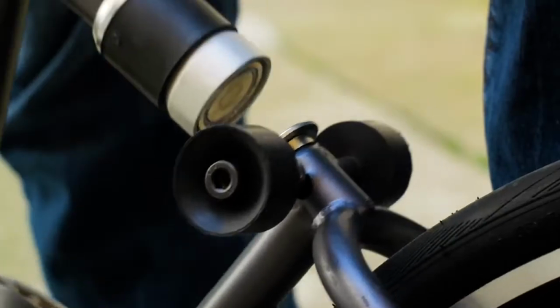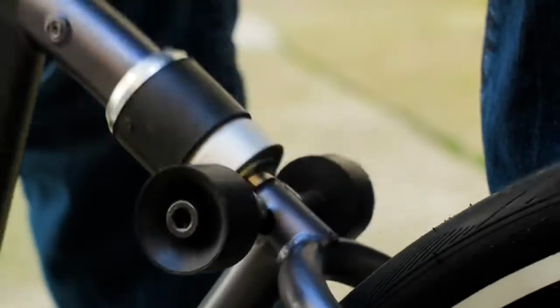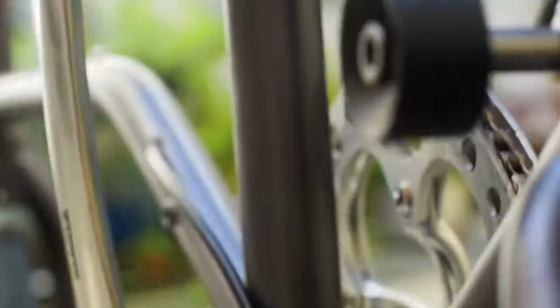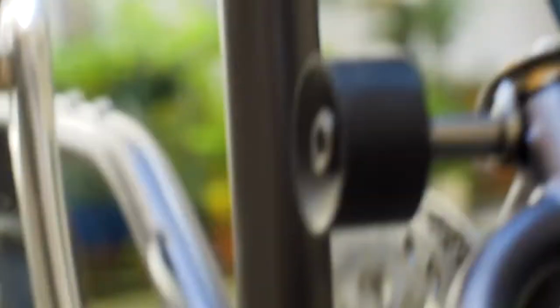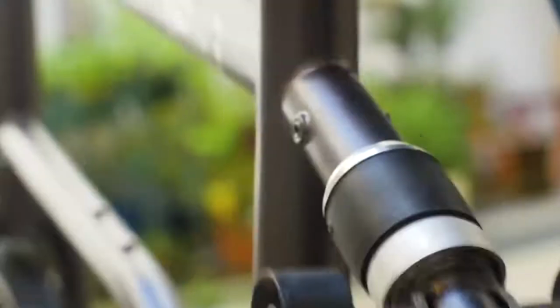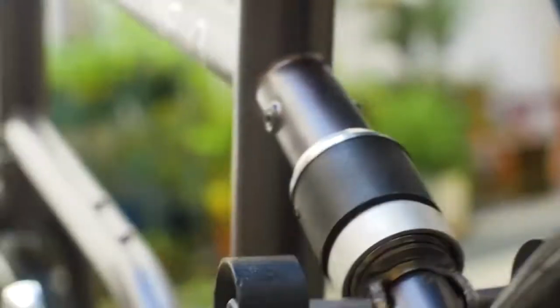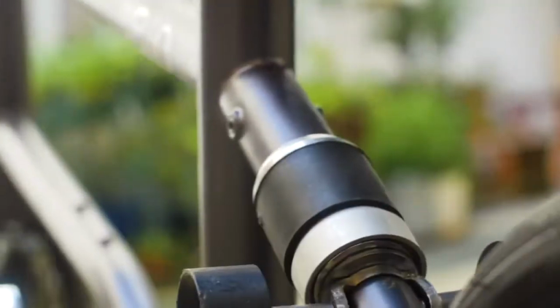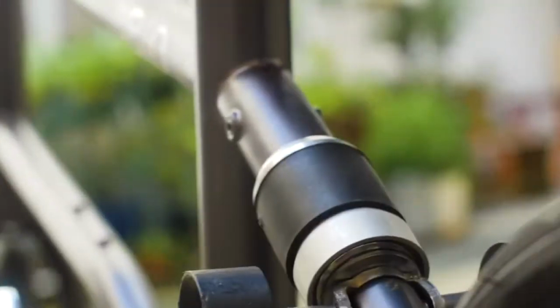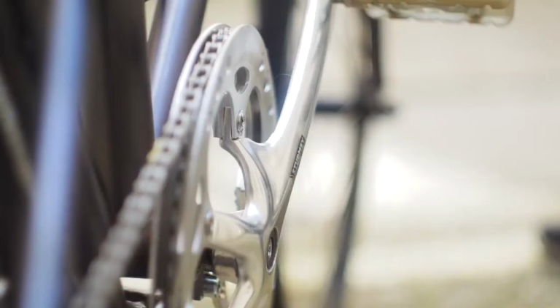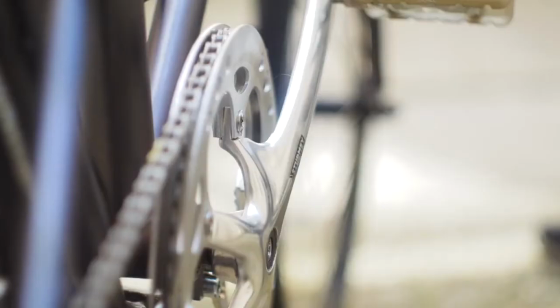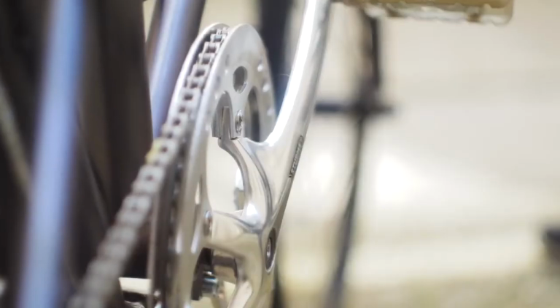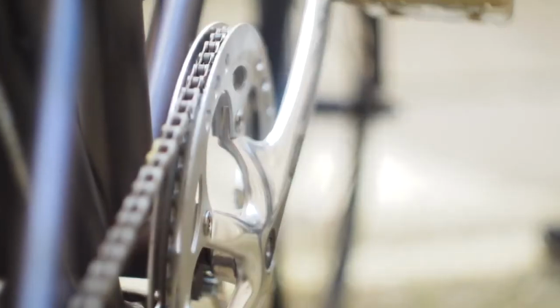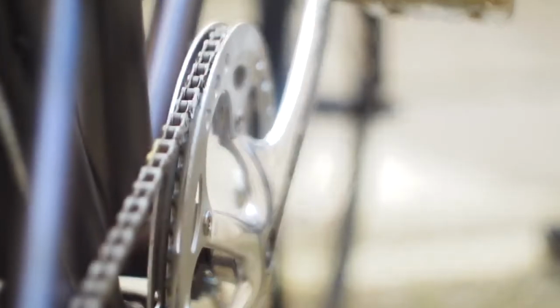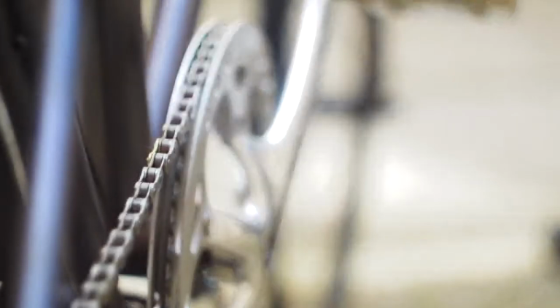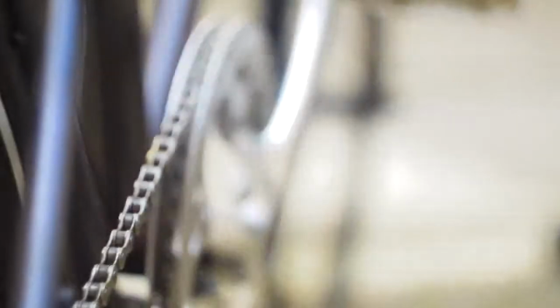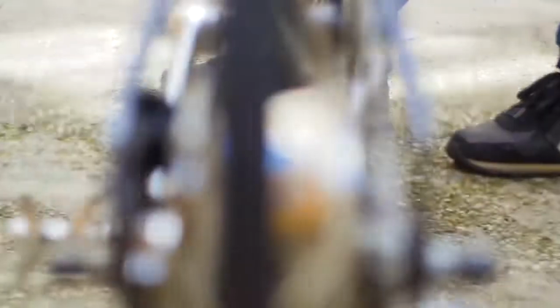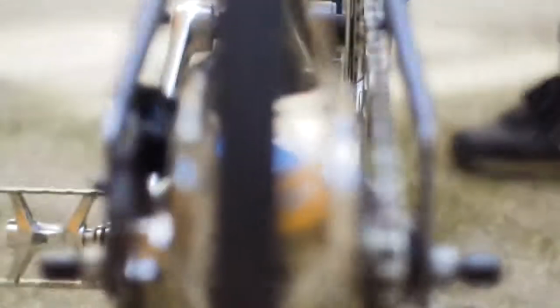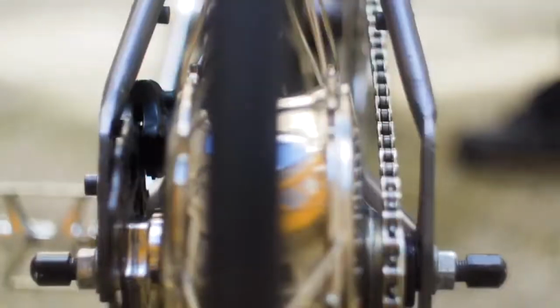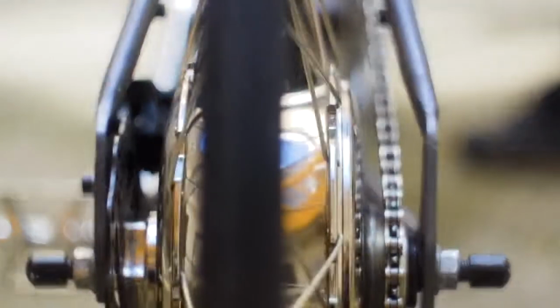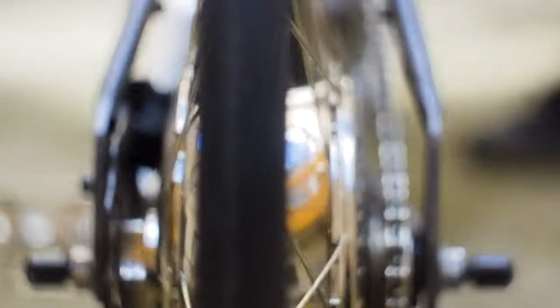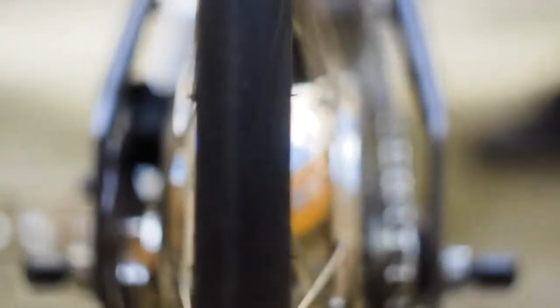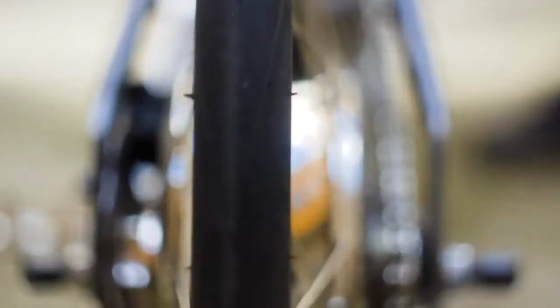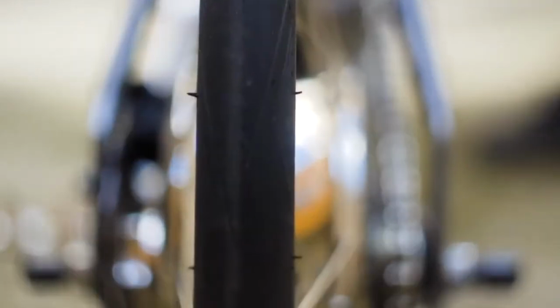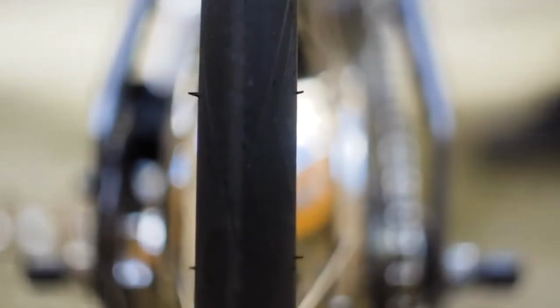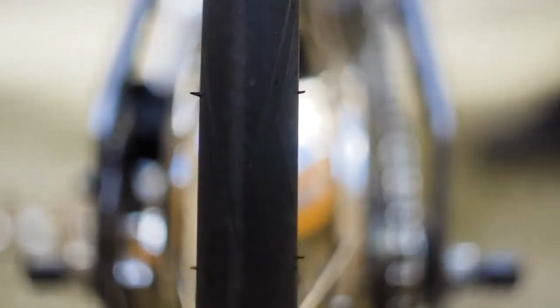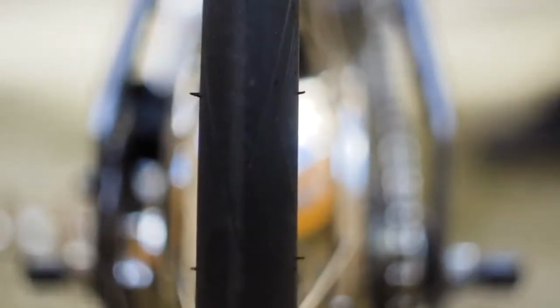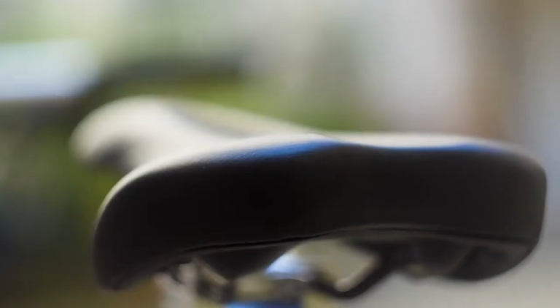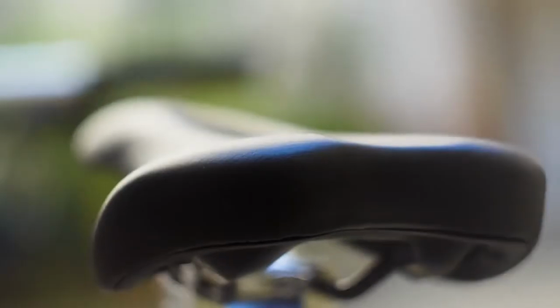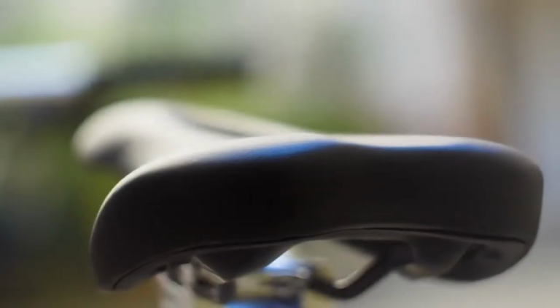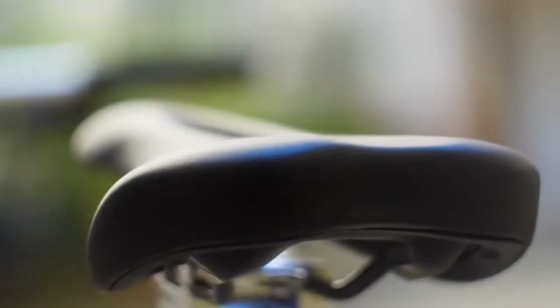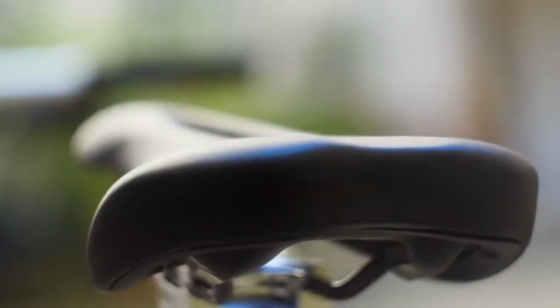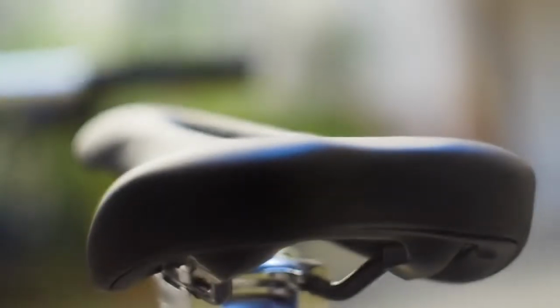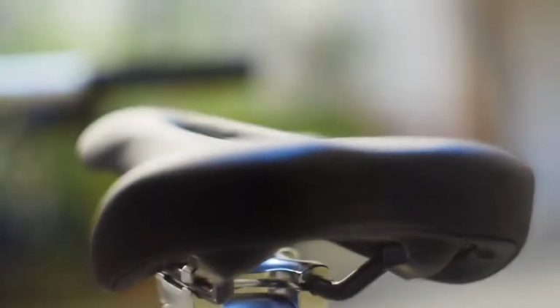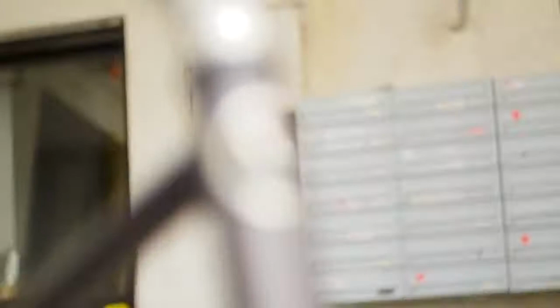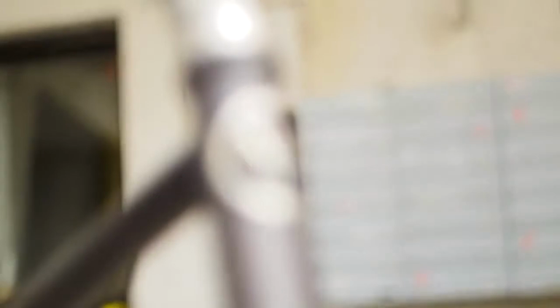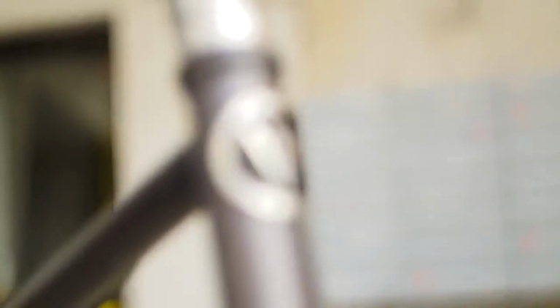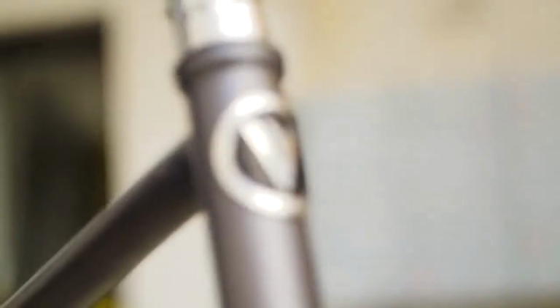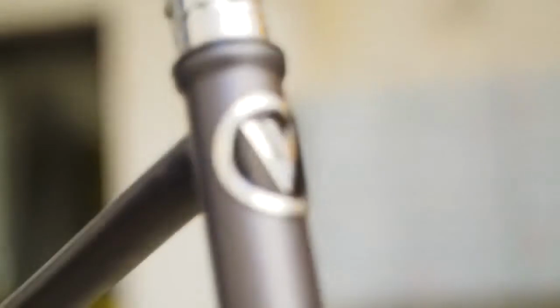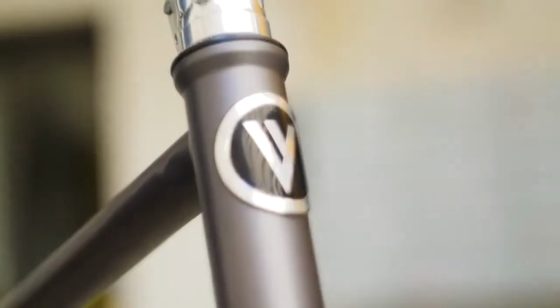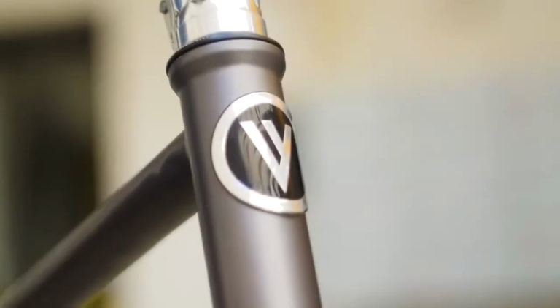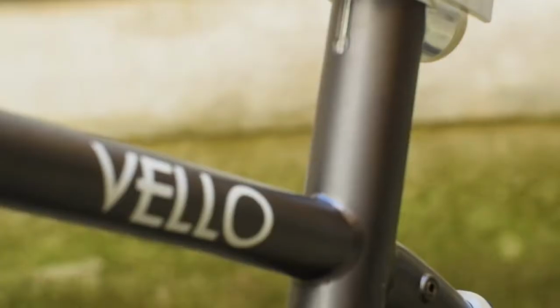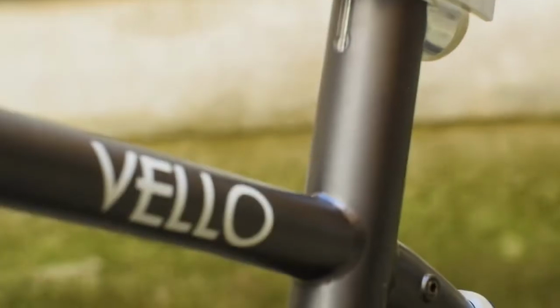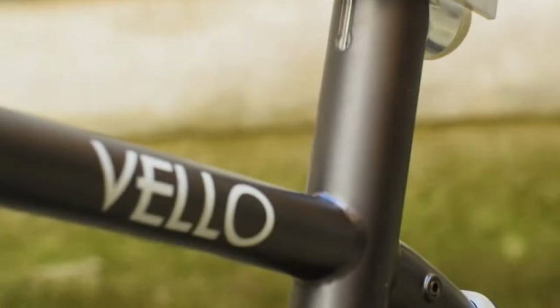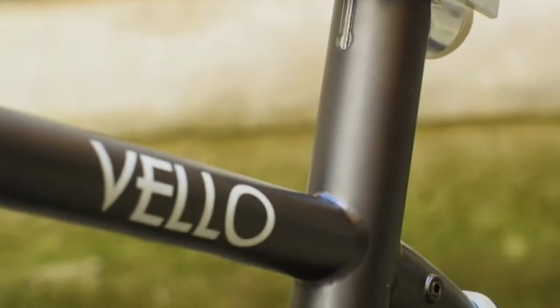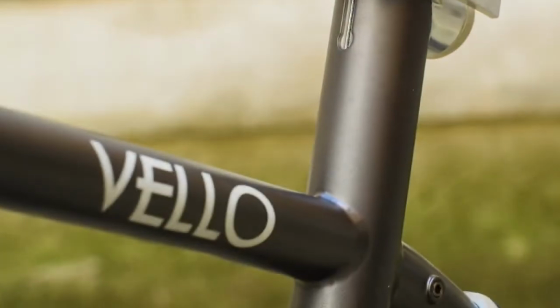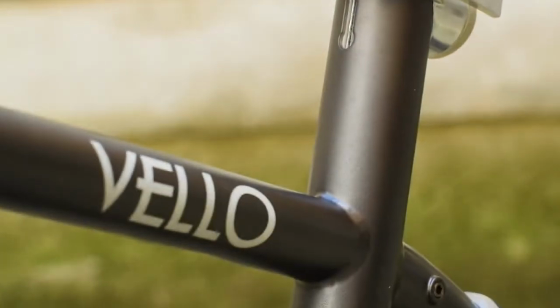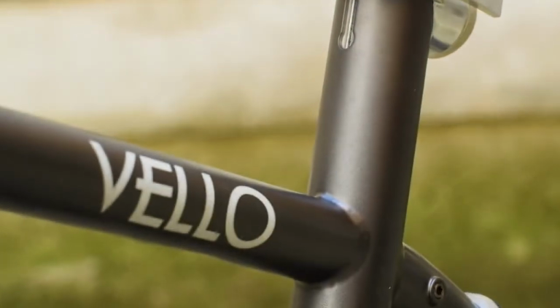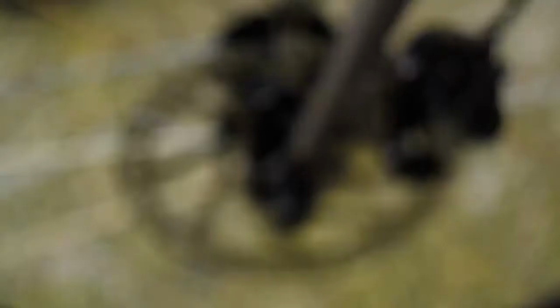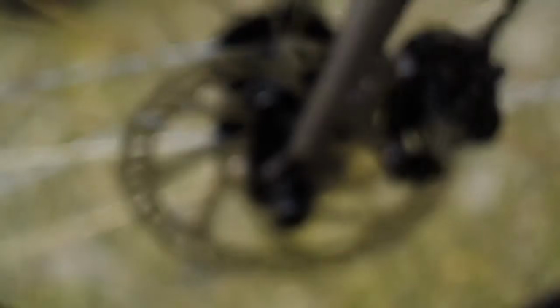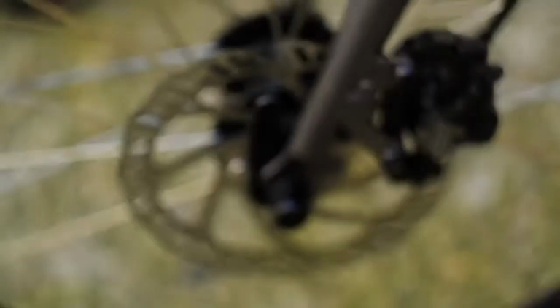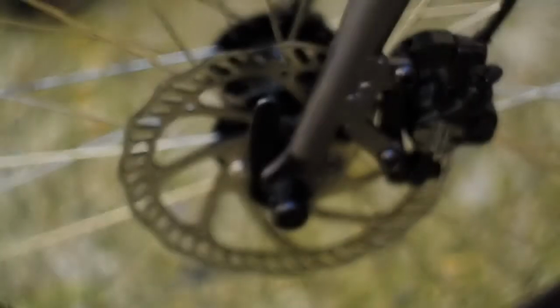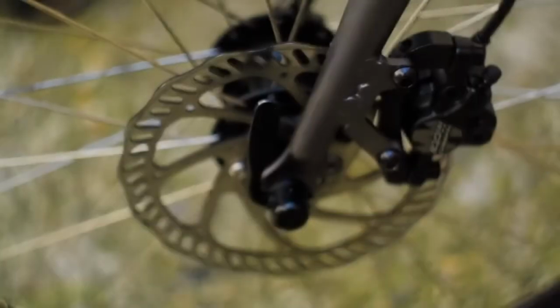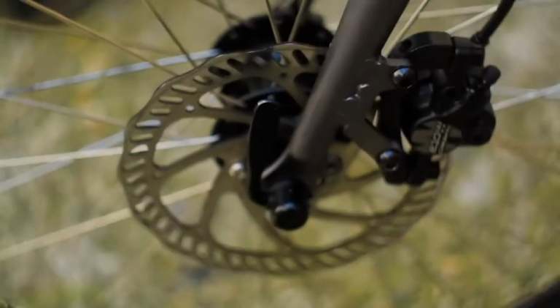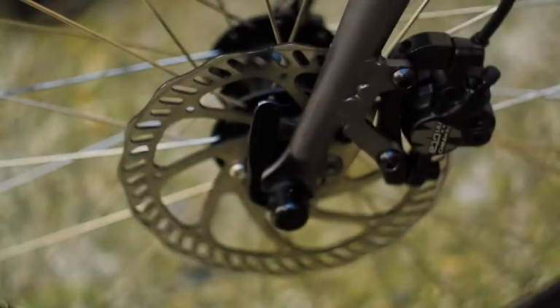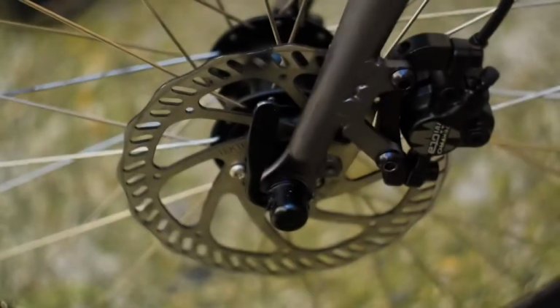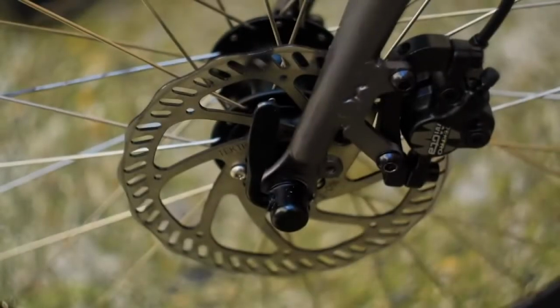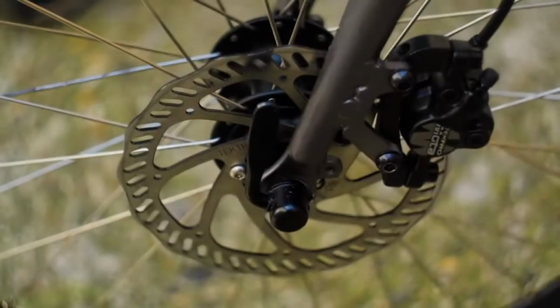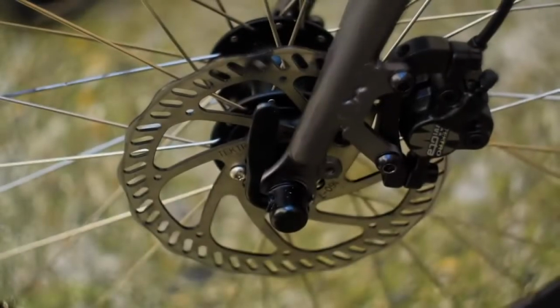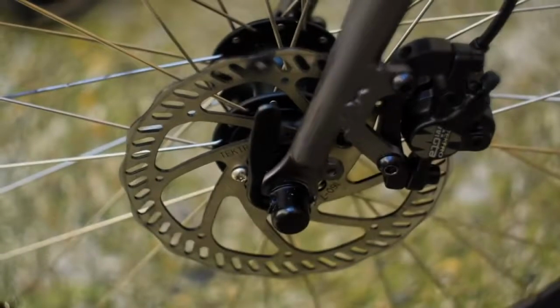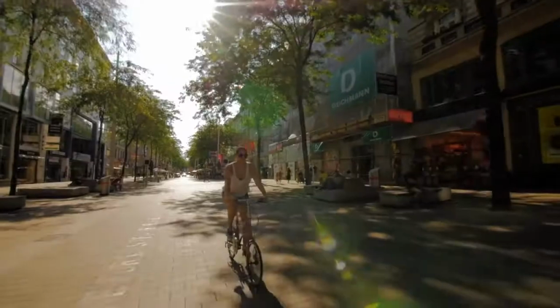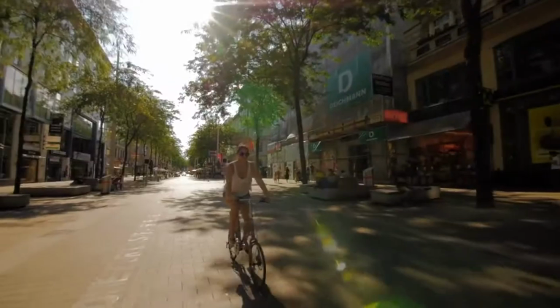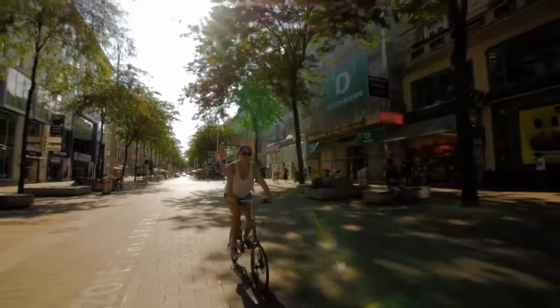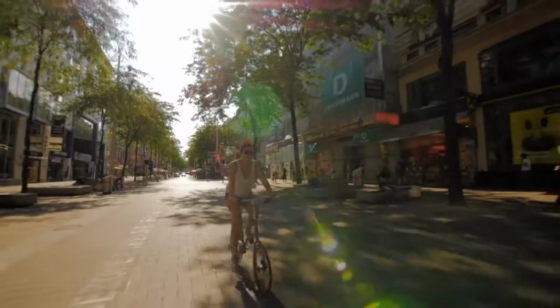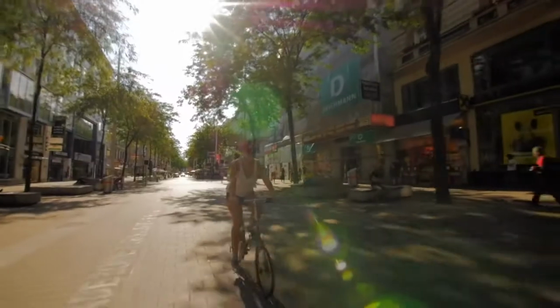Velobike. Lighter, smarter and more compact than any other electric folding bike on the market. Unique technology, unique you.